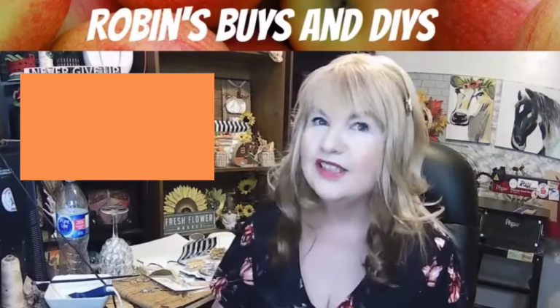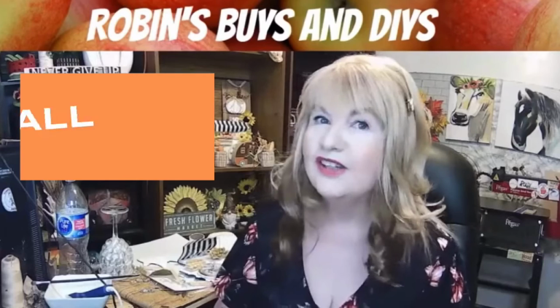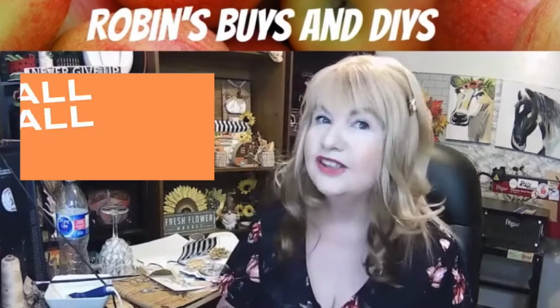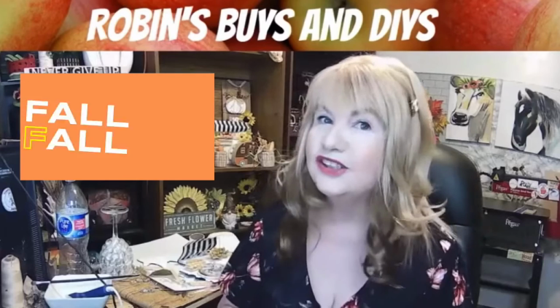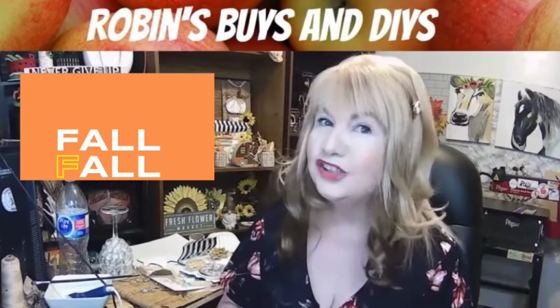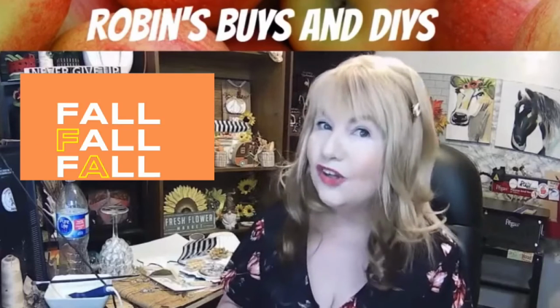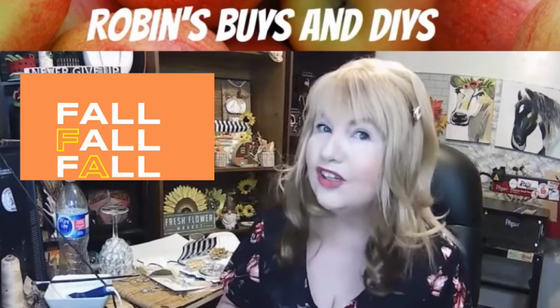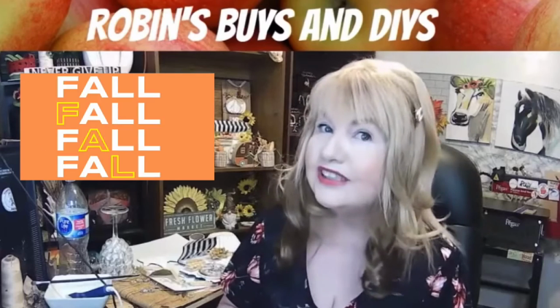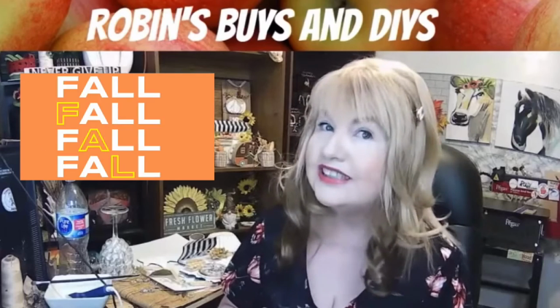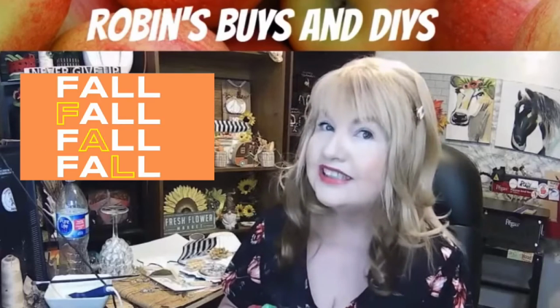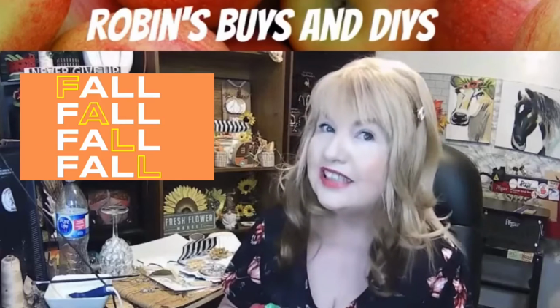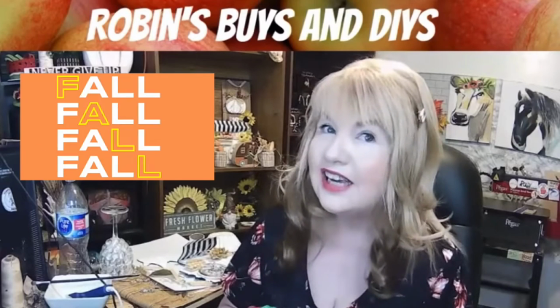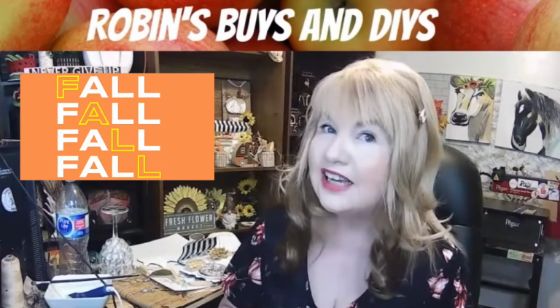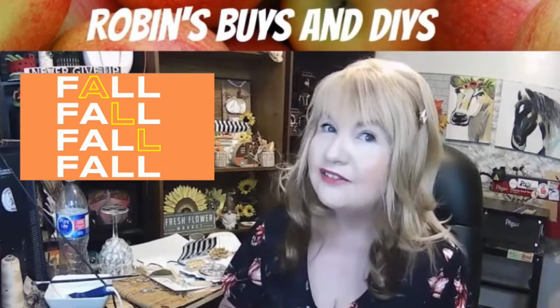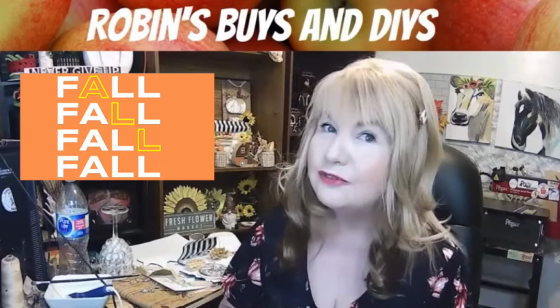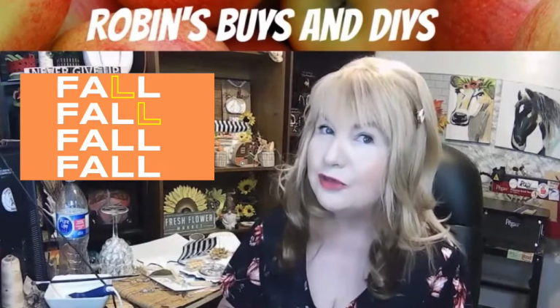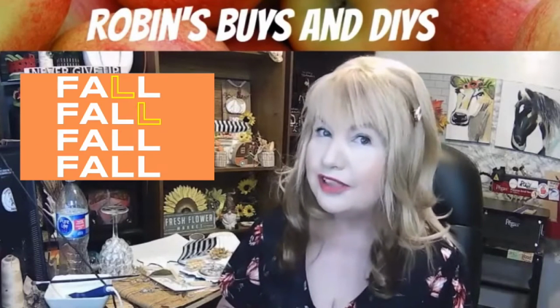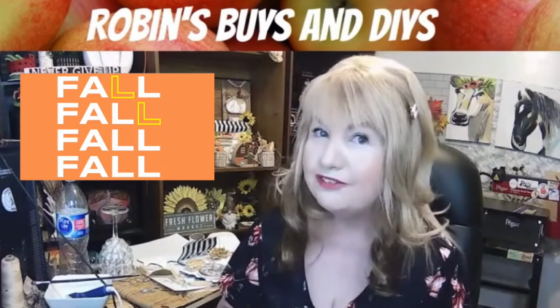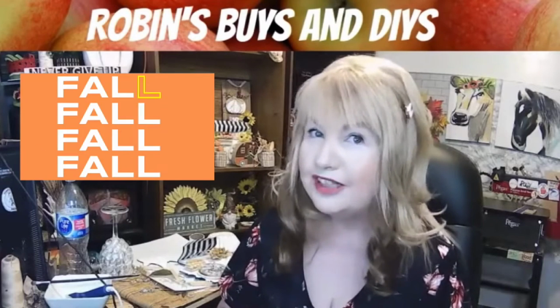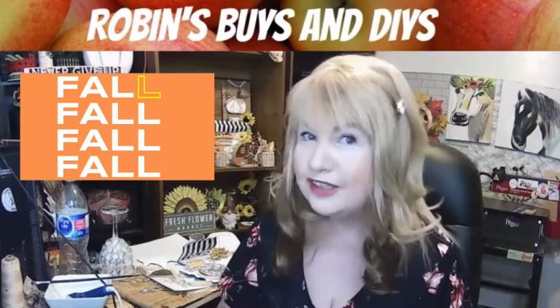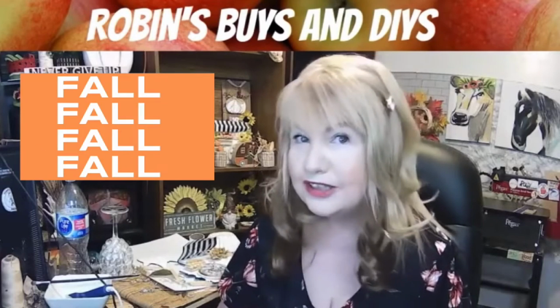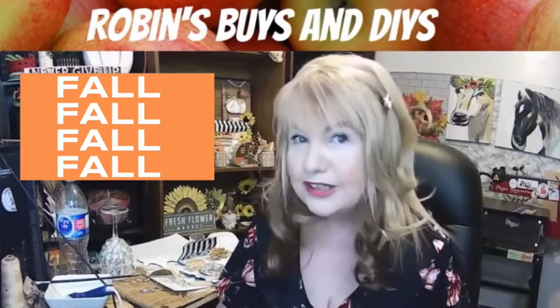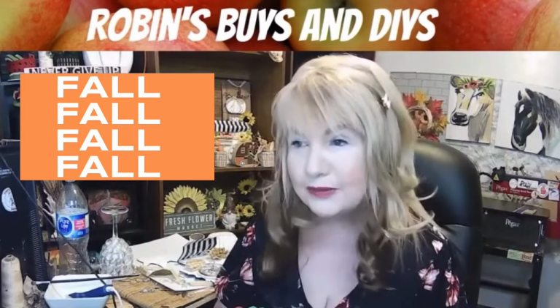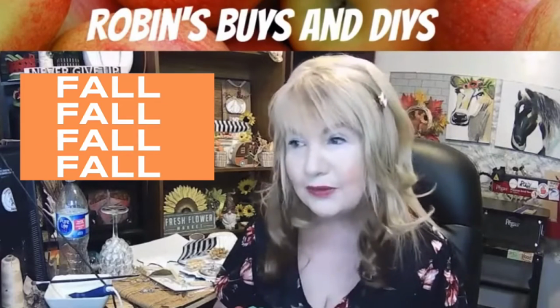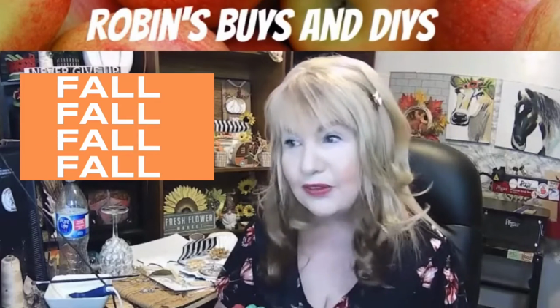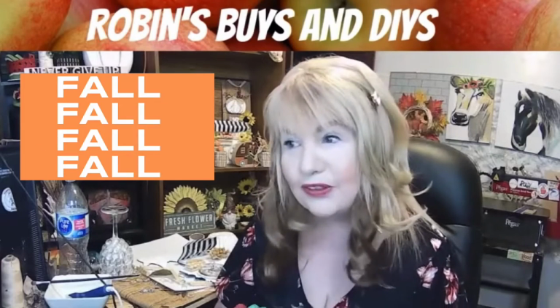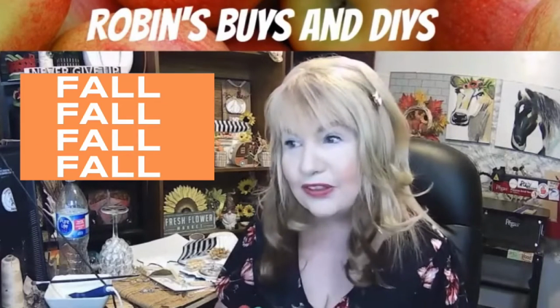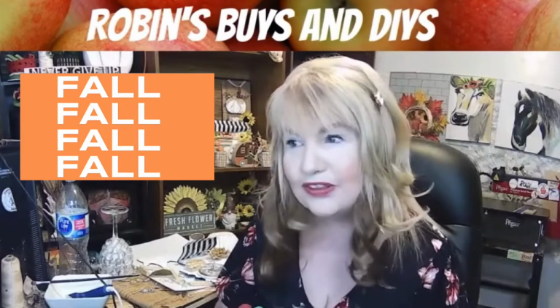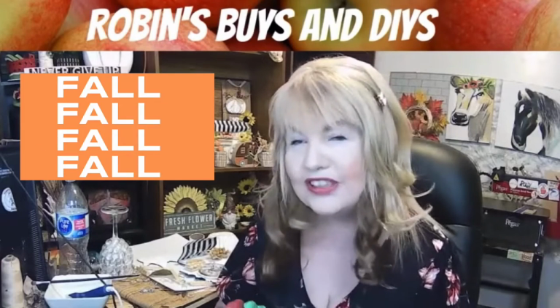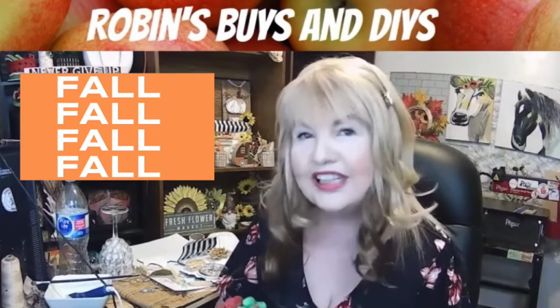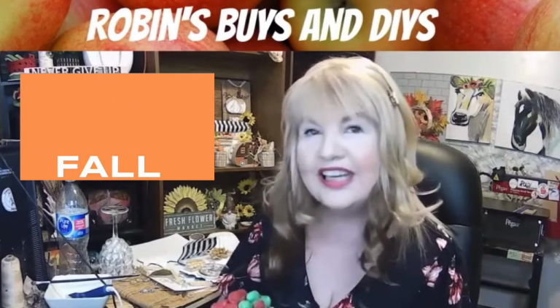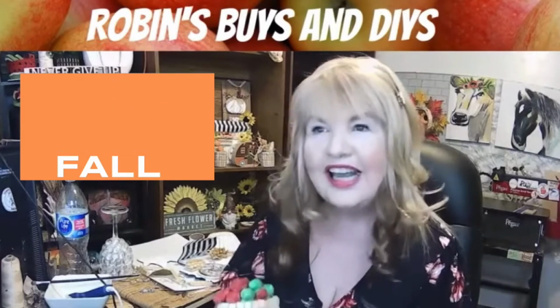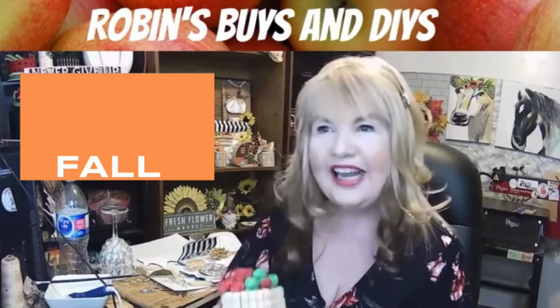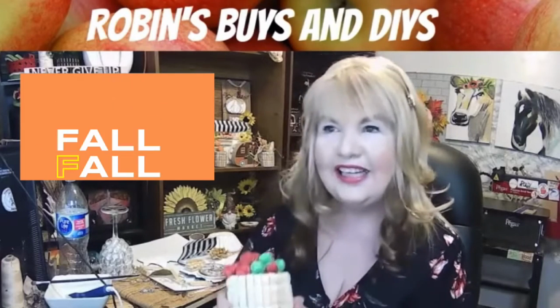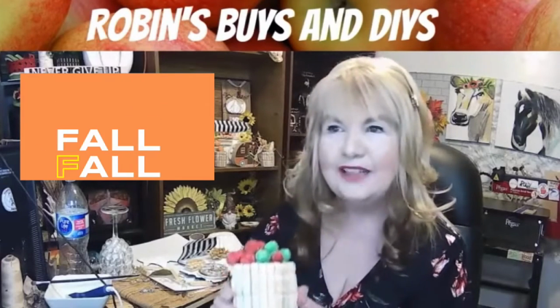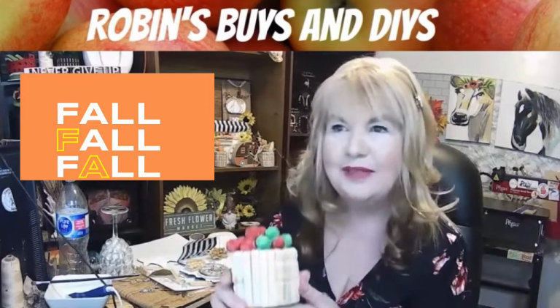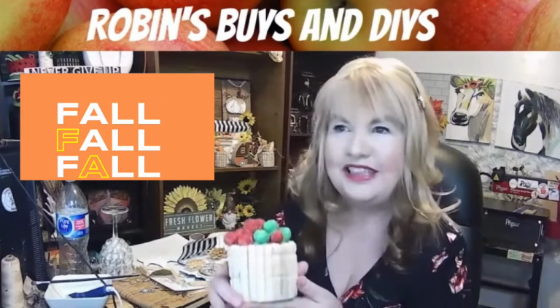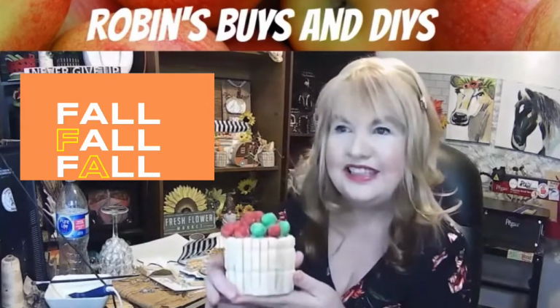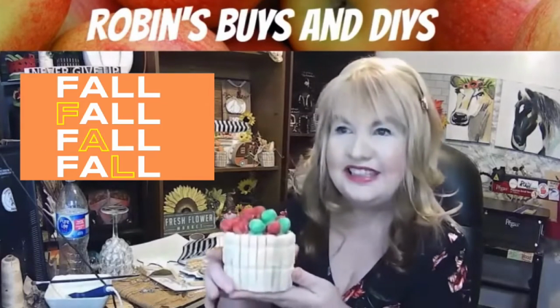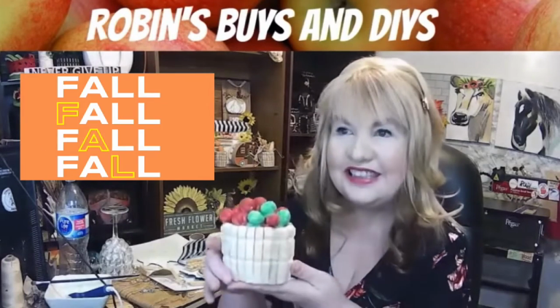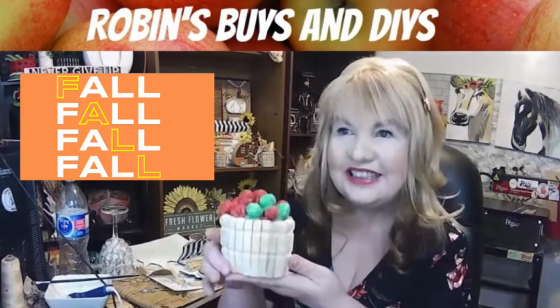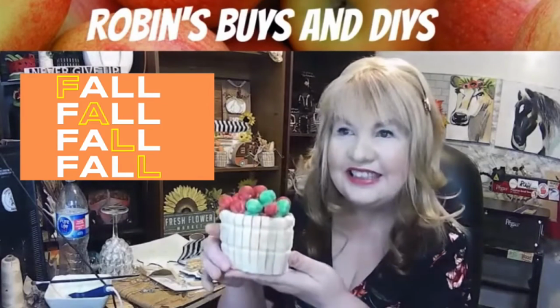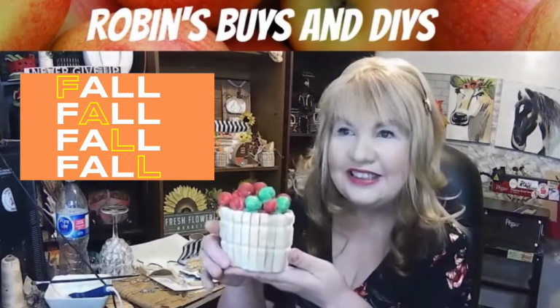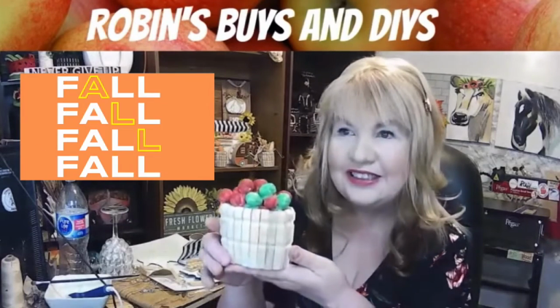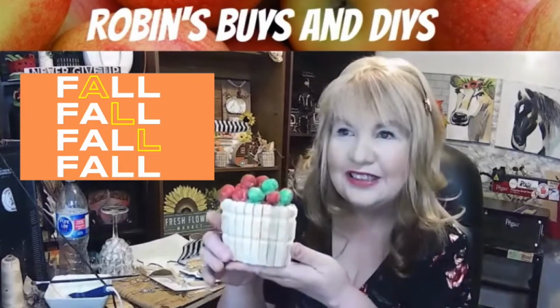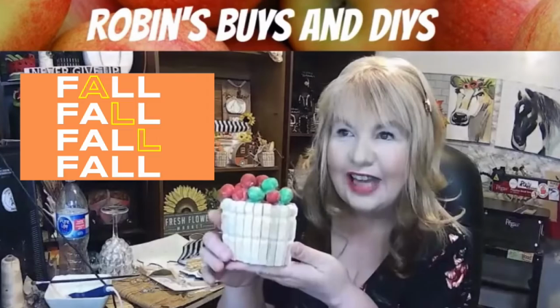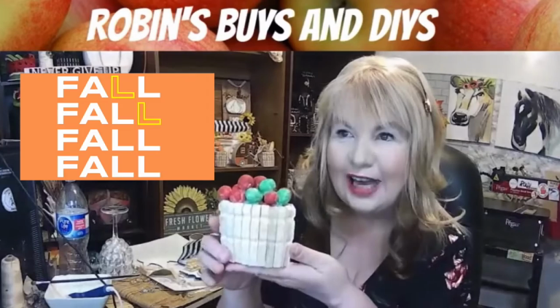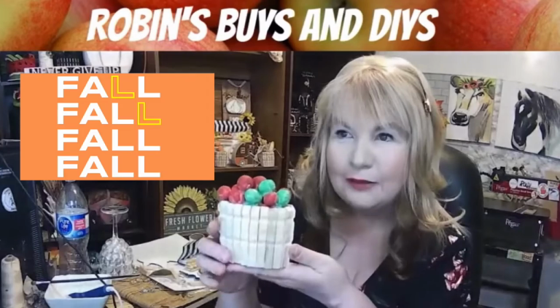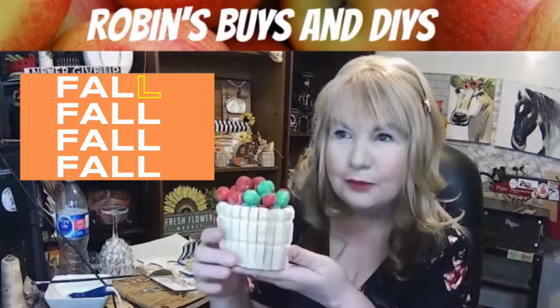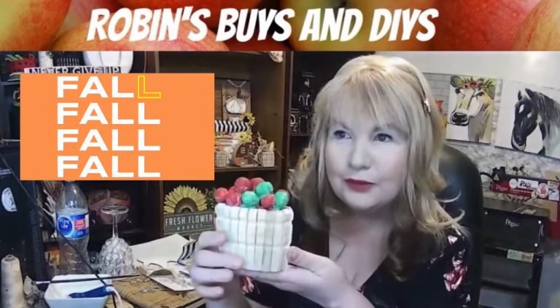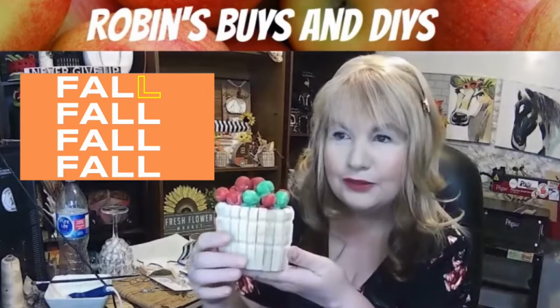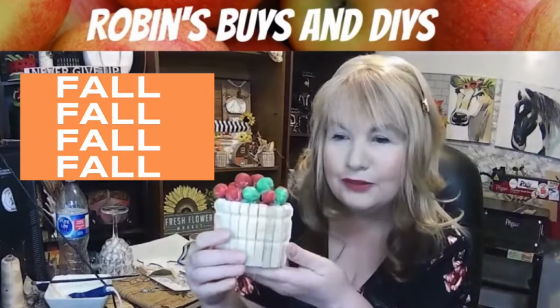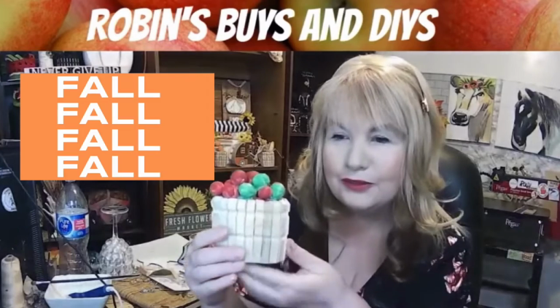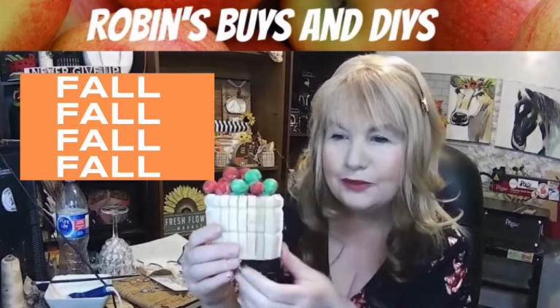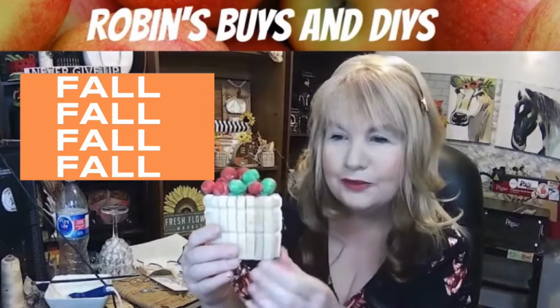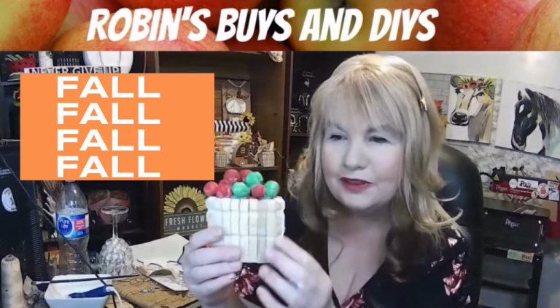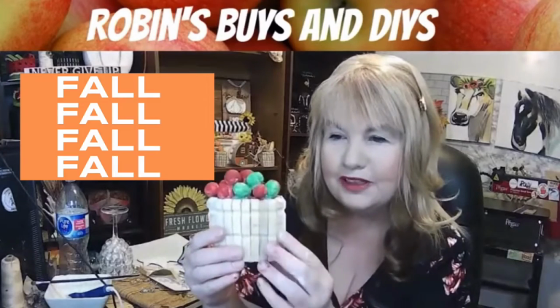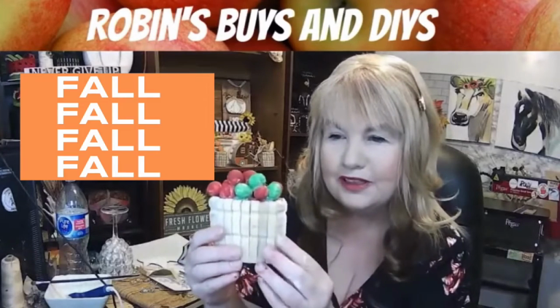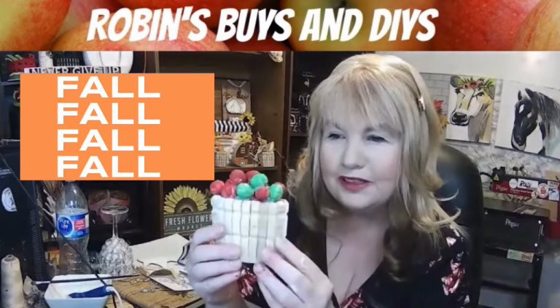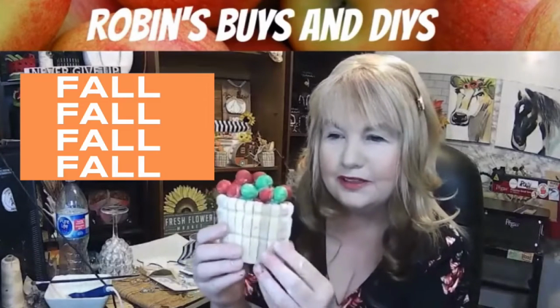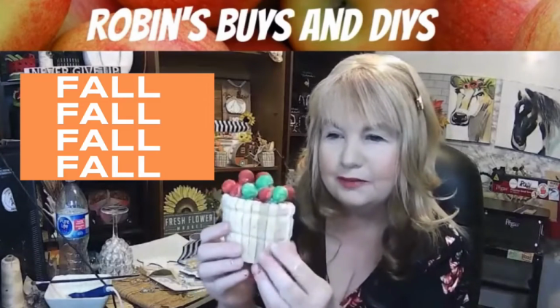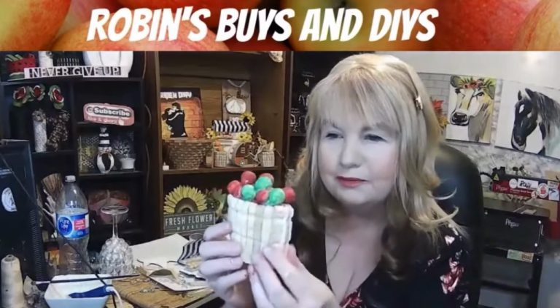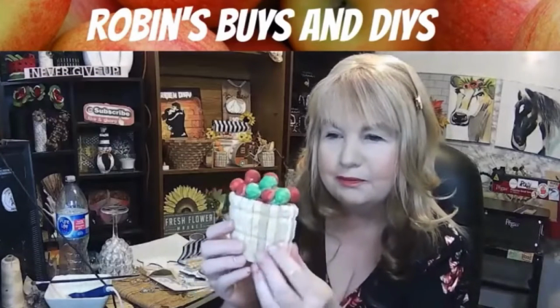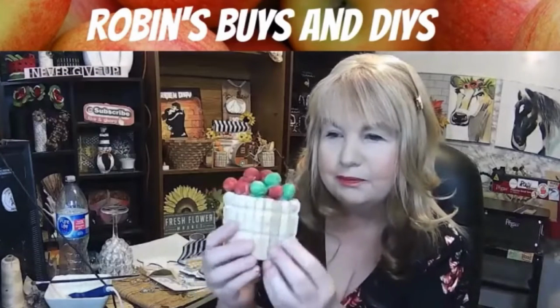In today's video, I'm decorating my home for fall with this adorable apple barrel.